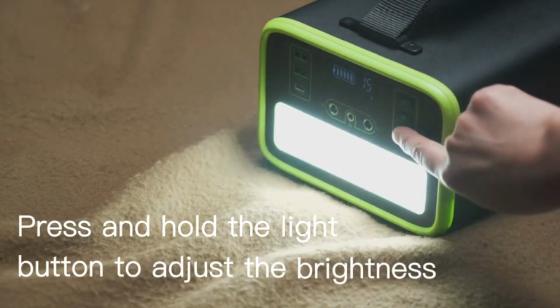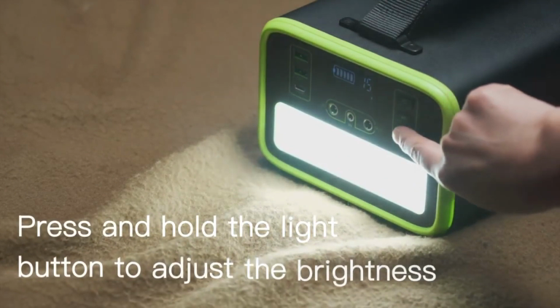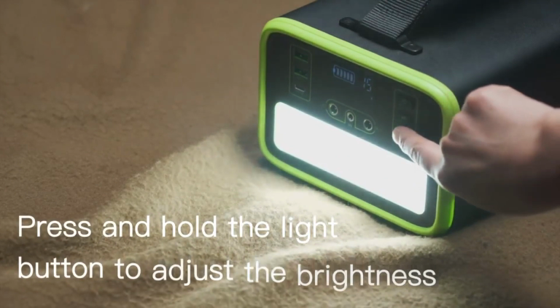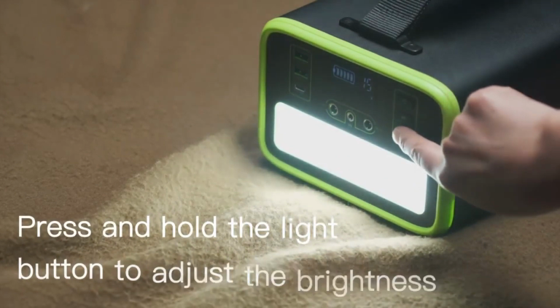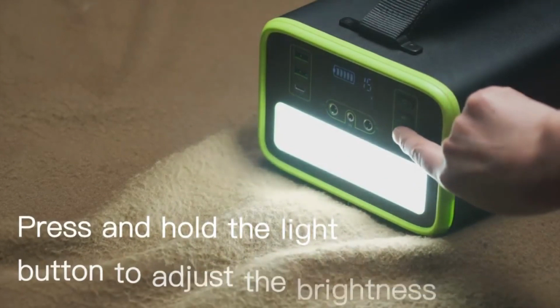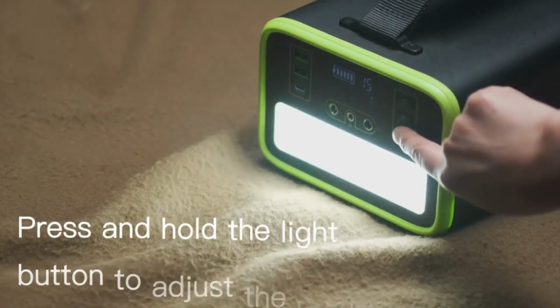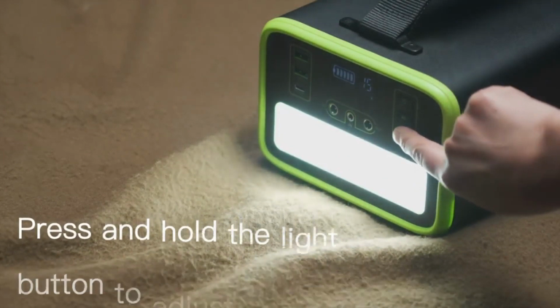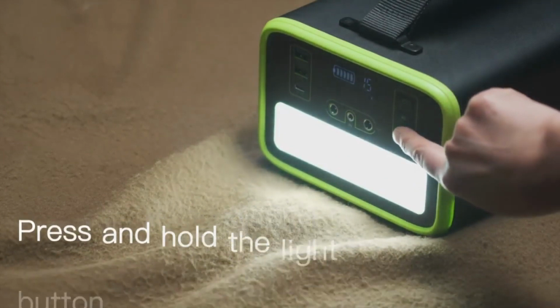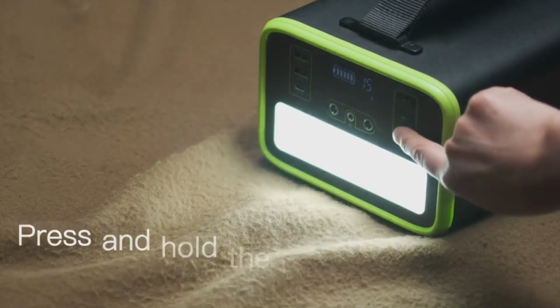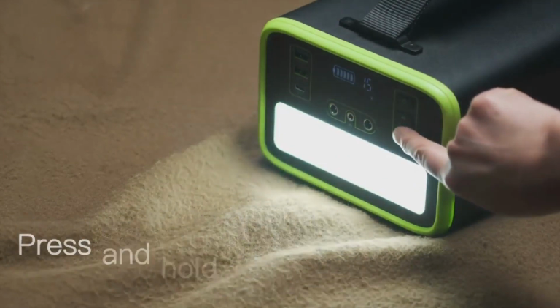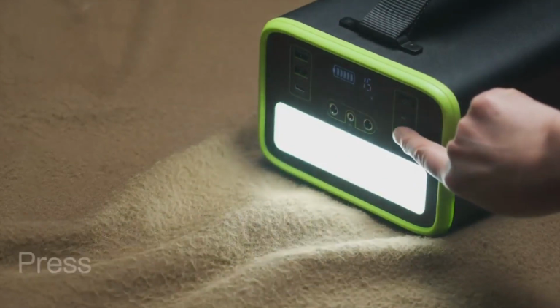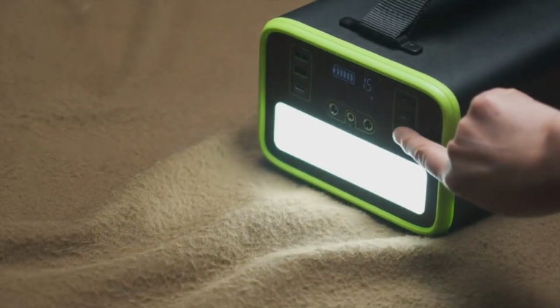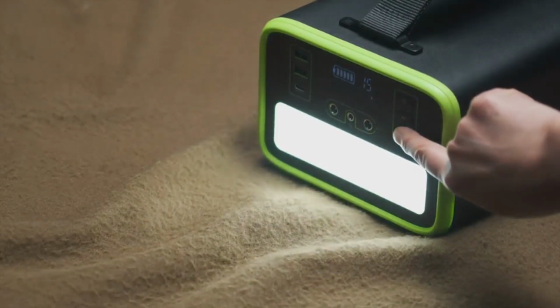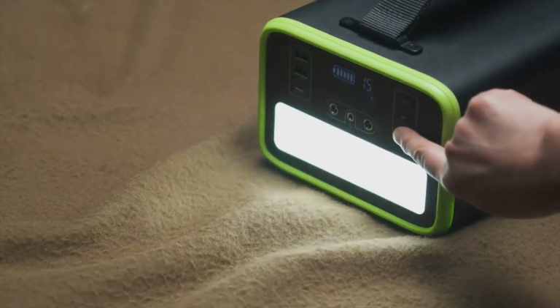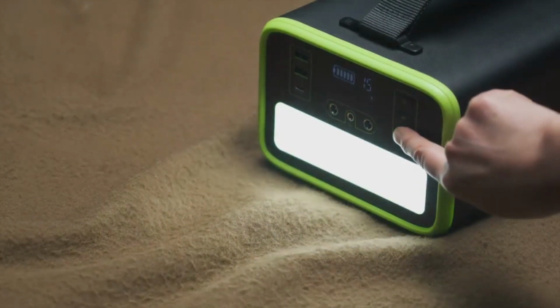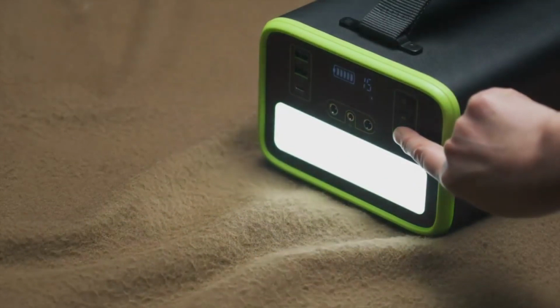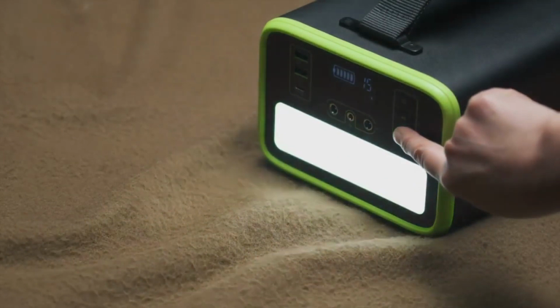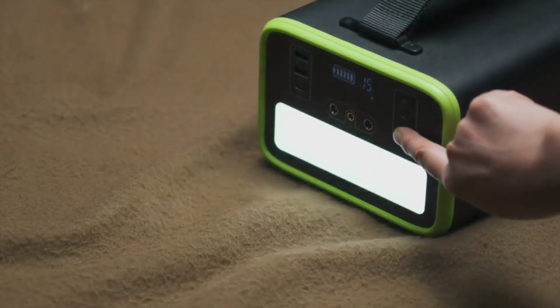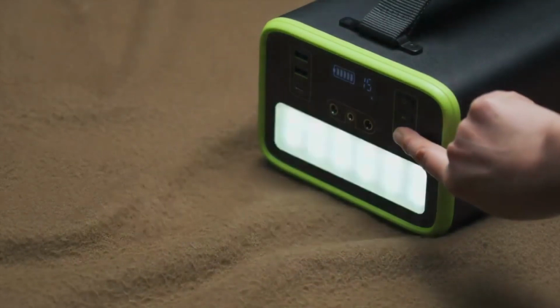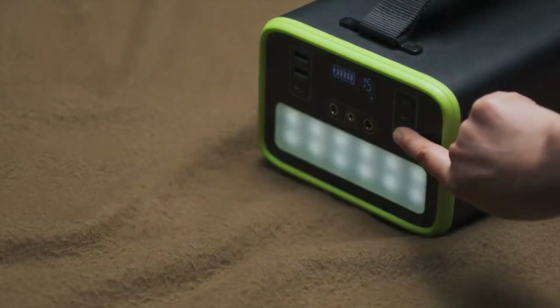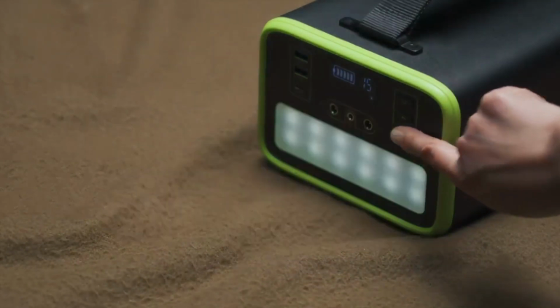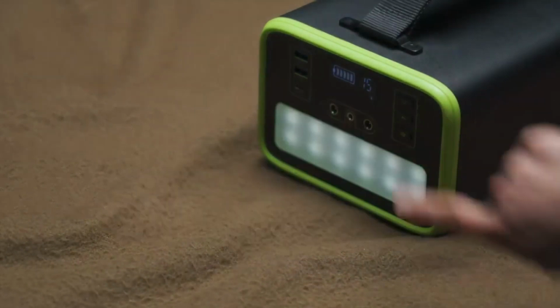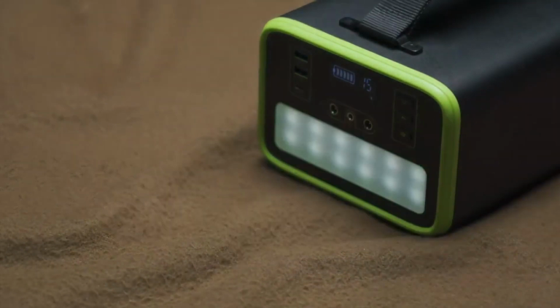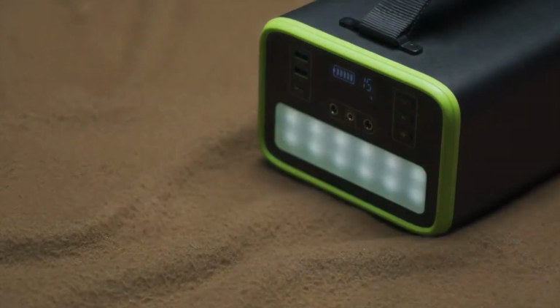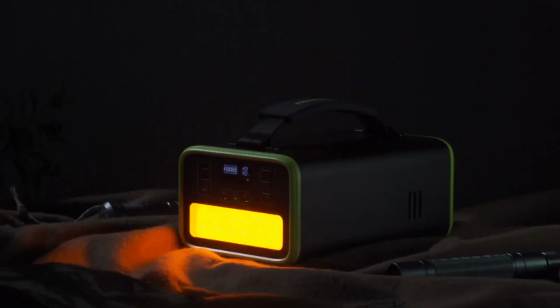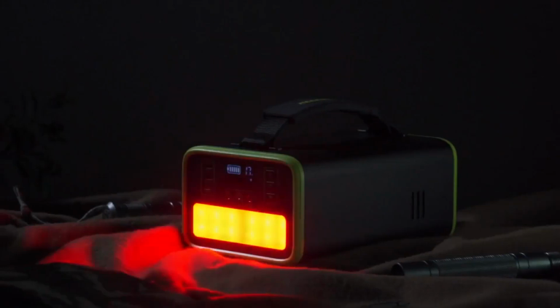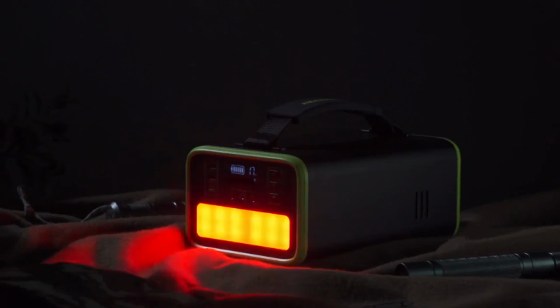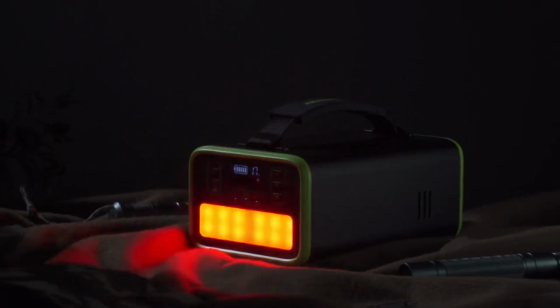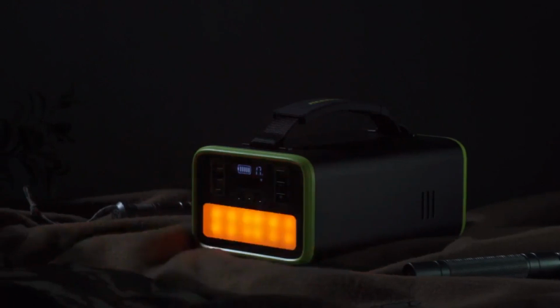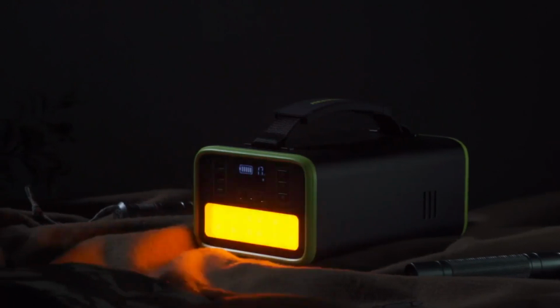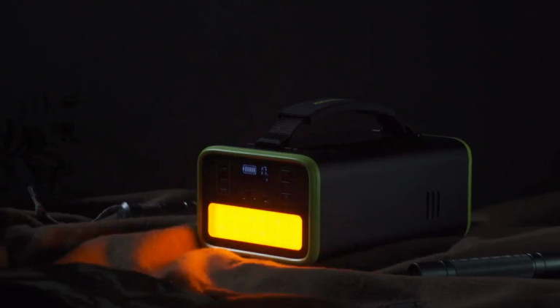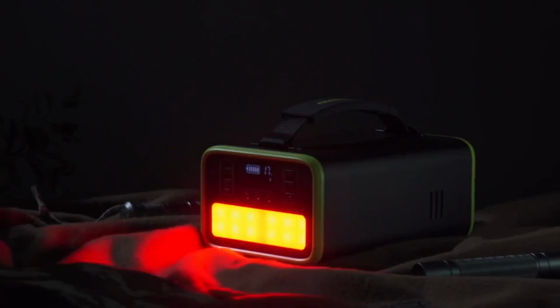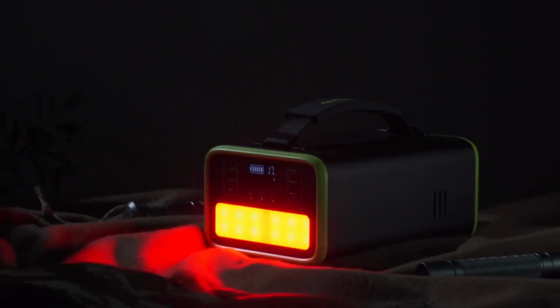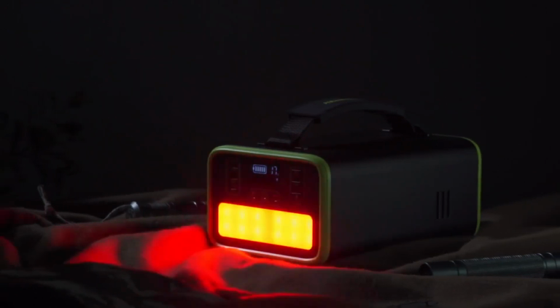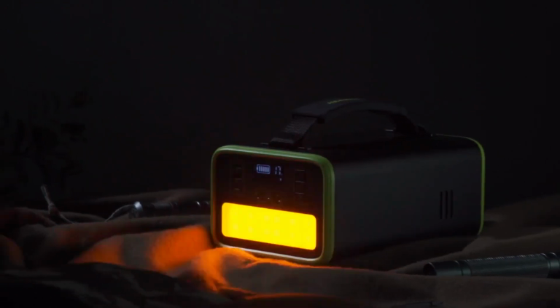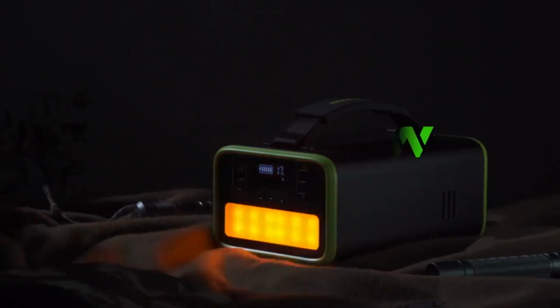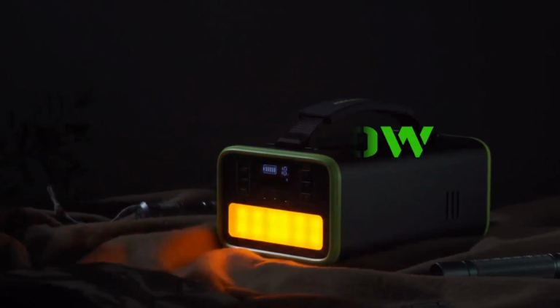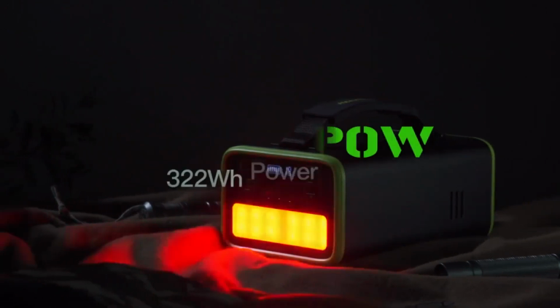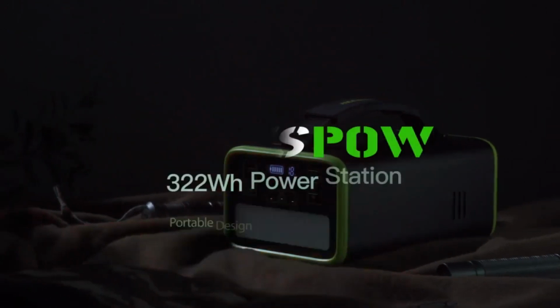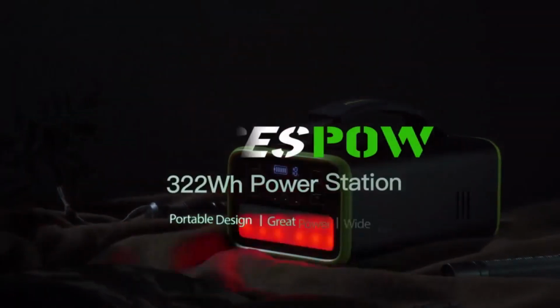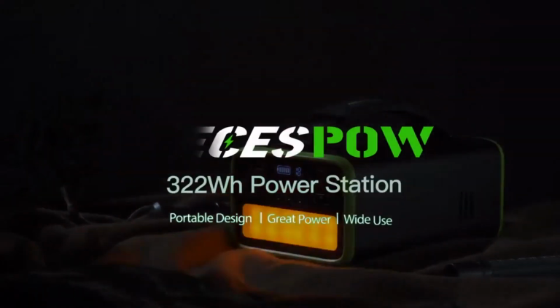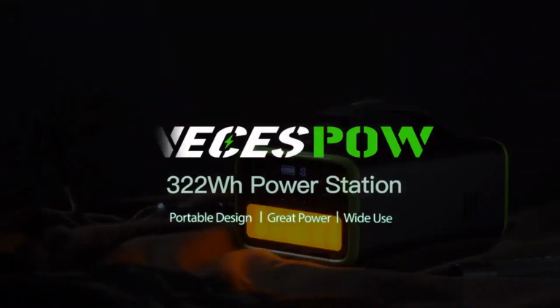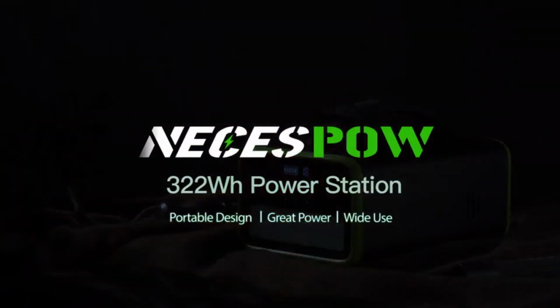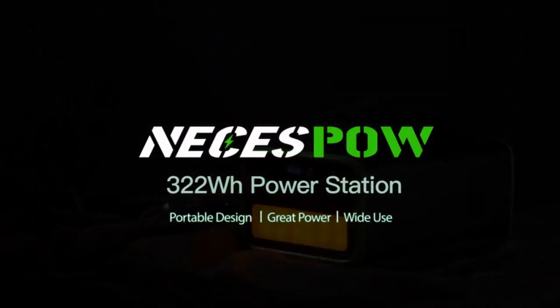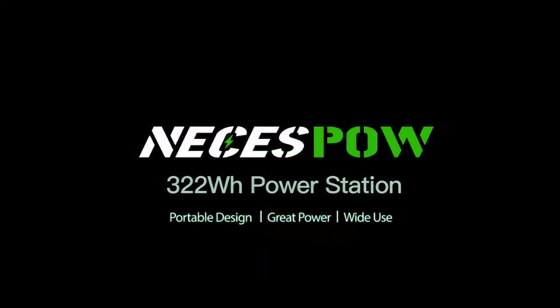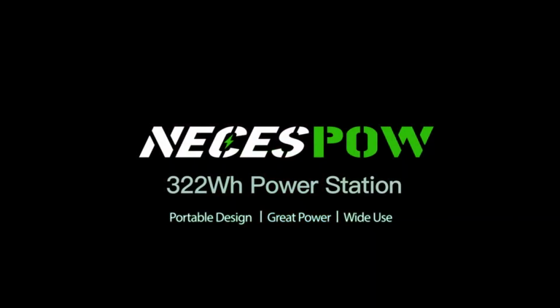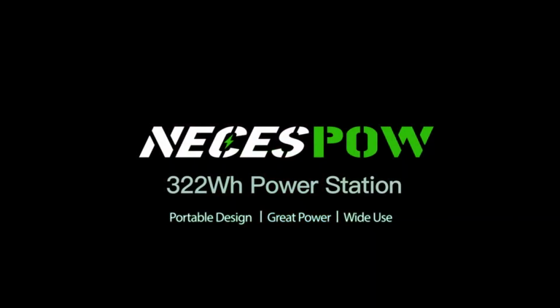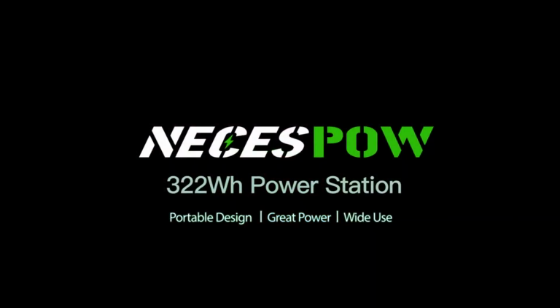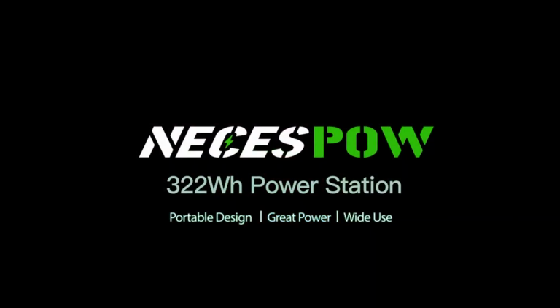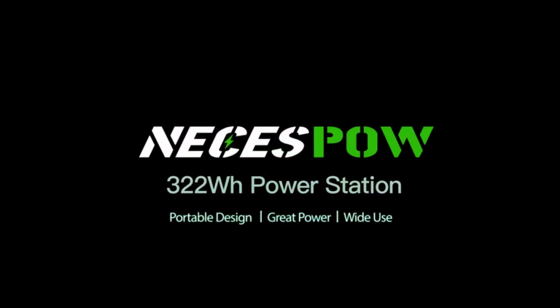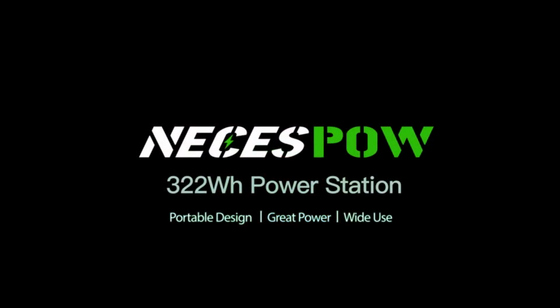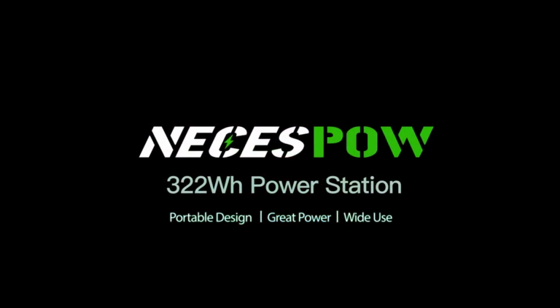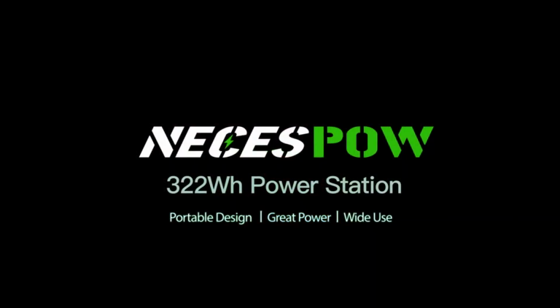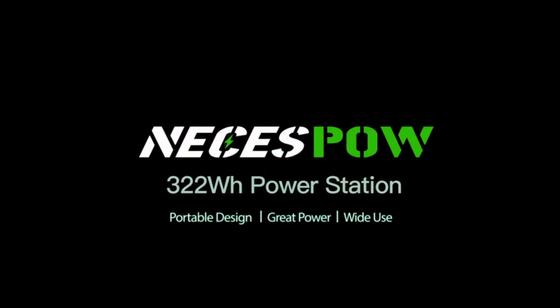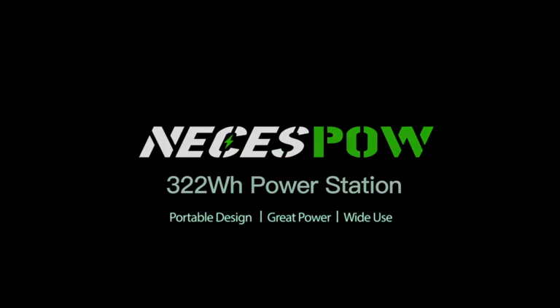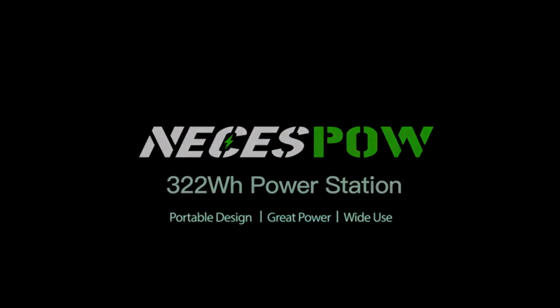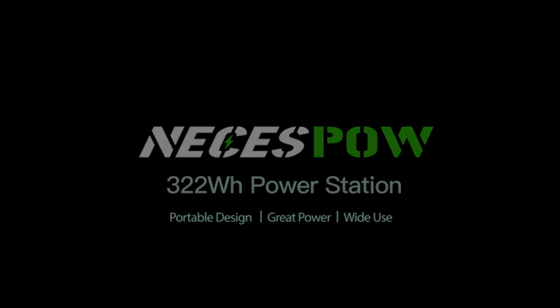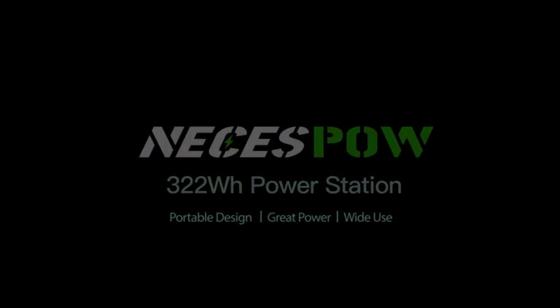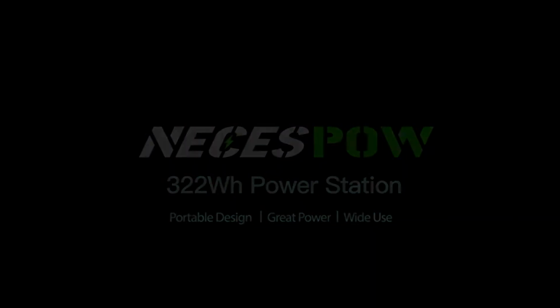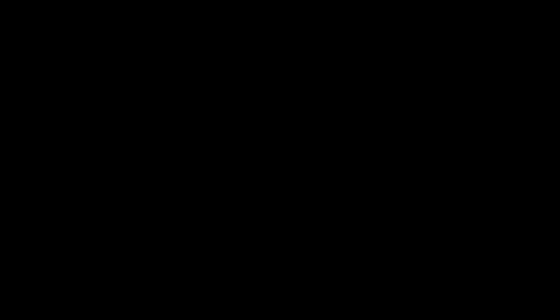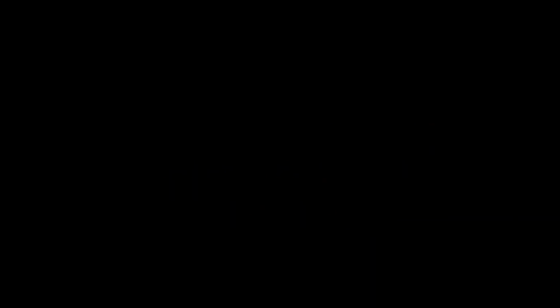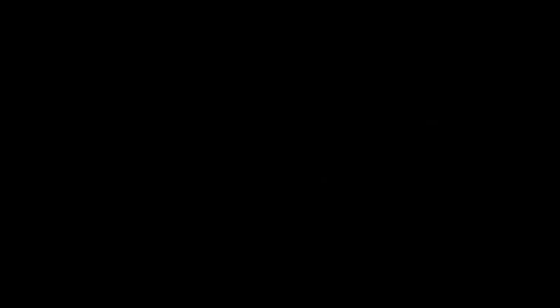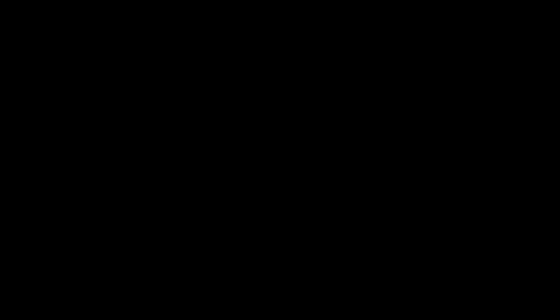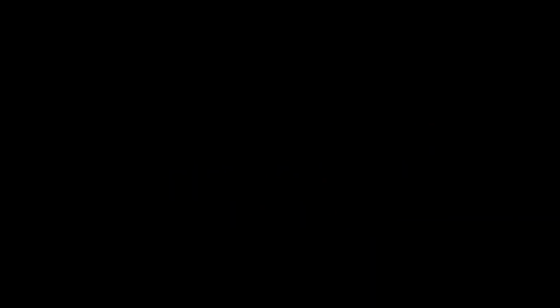The Battery Management System provides temperature control, voltage control, and short circuit protection.